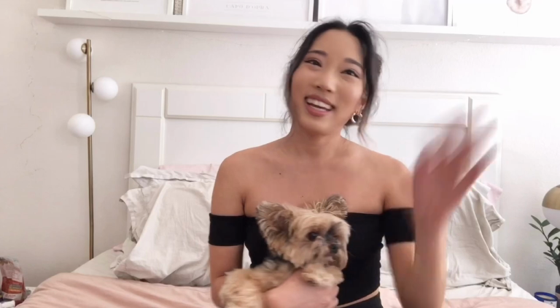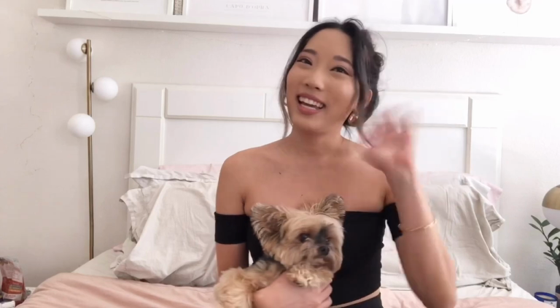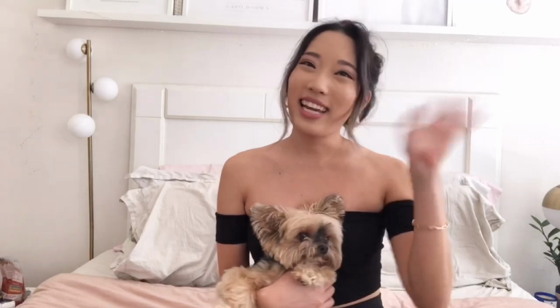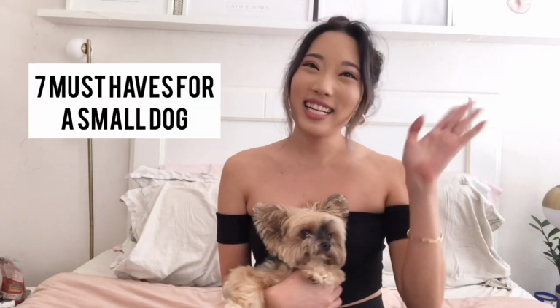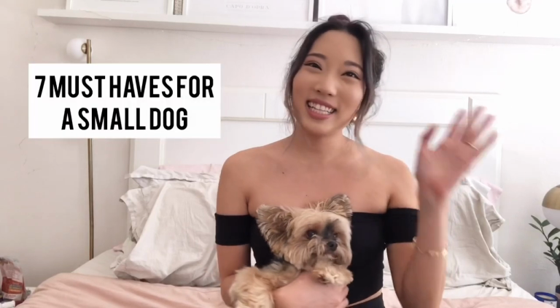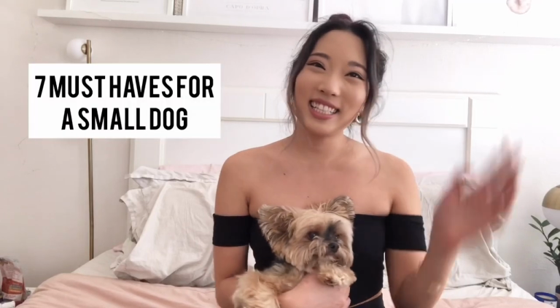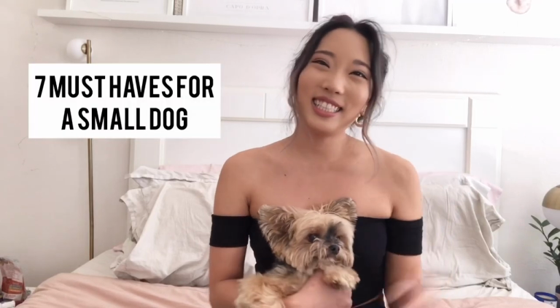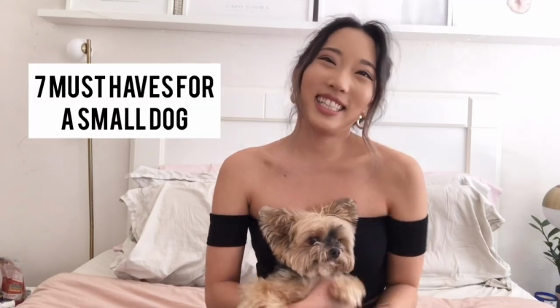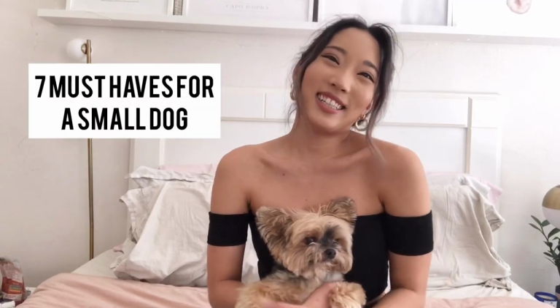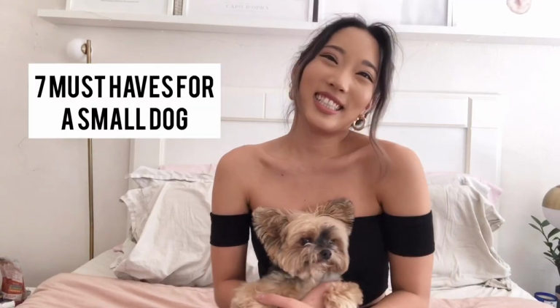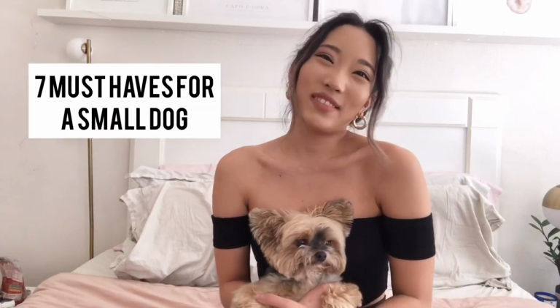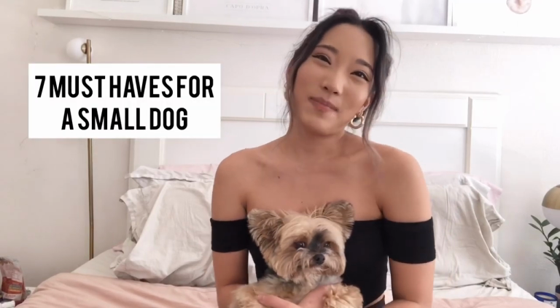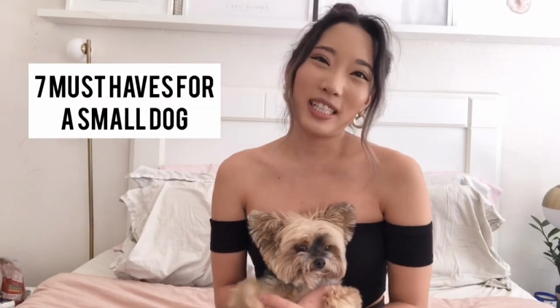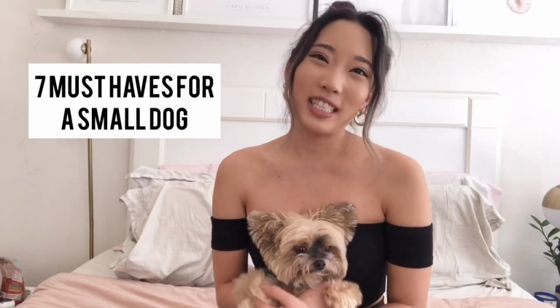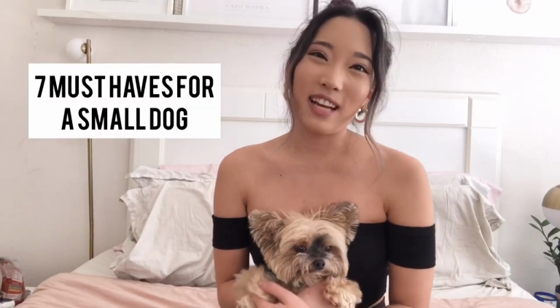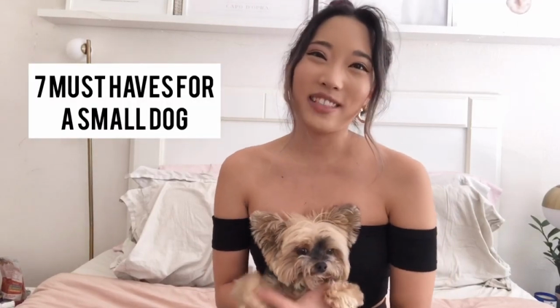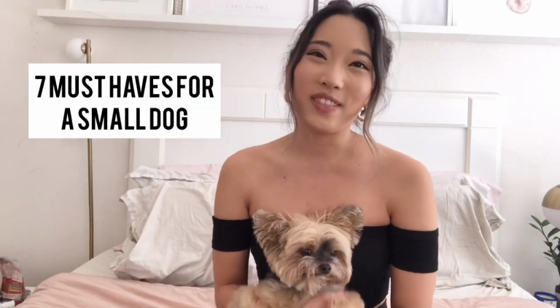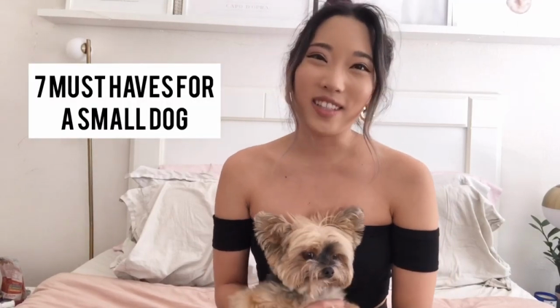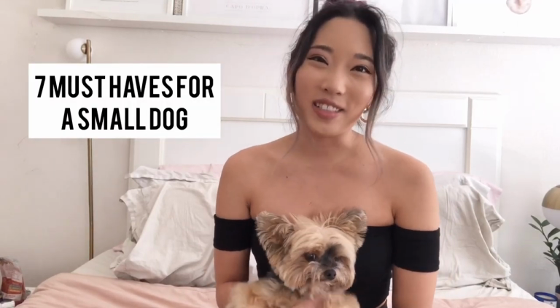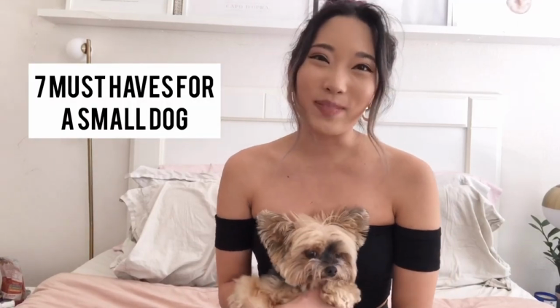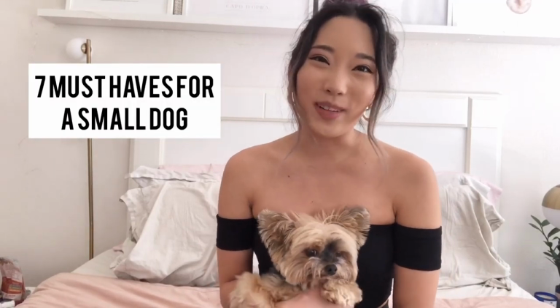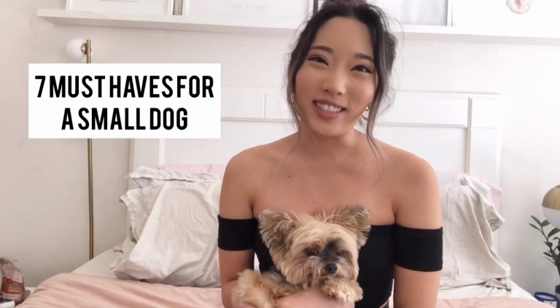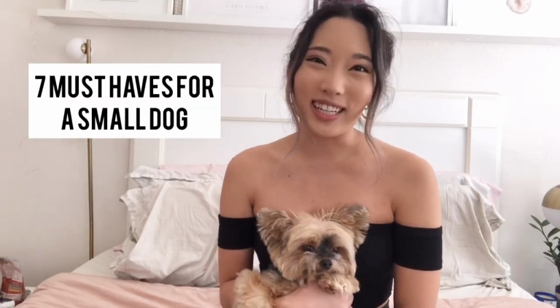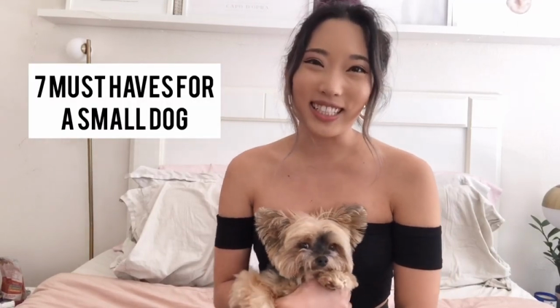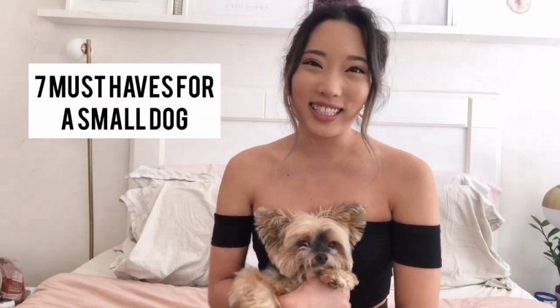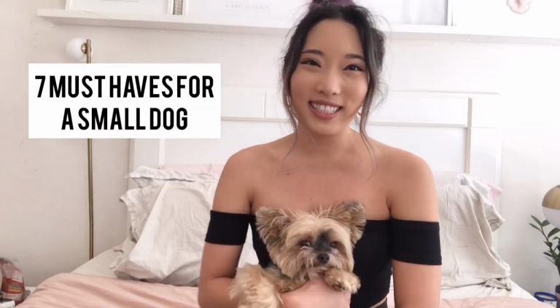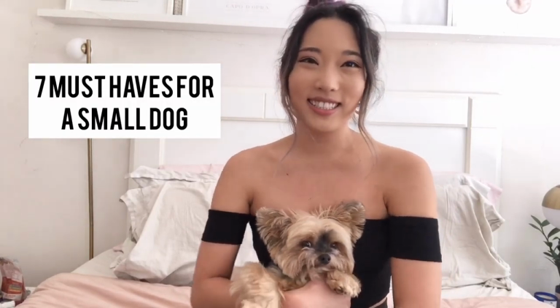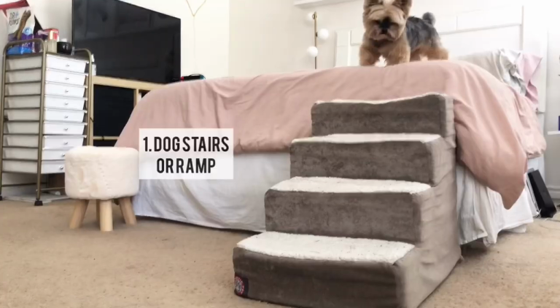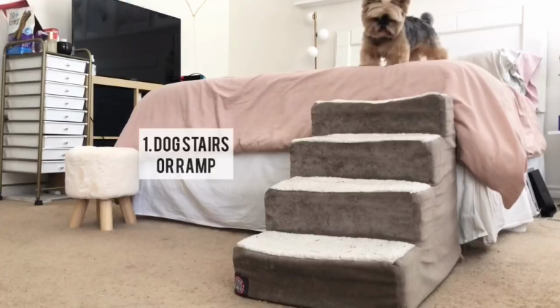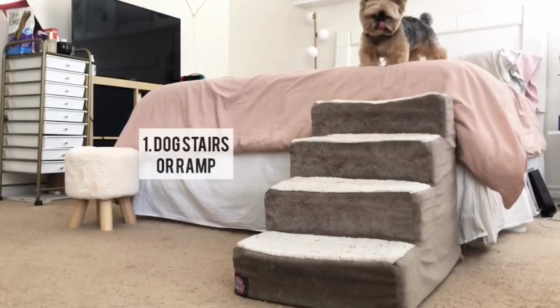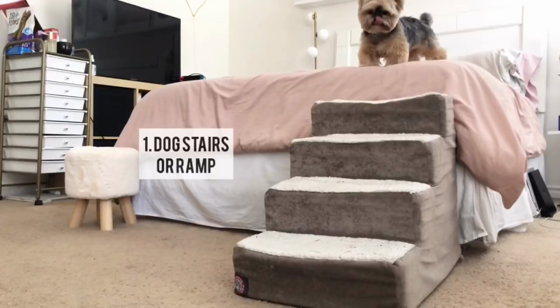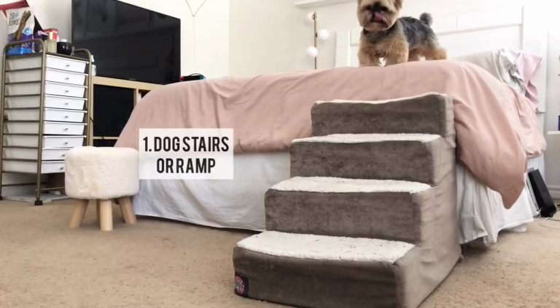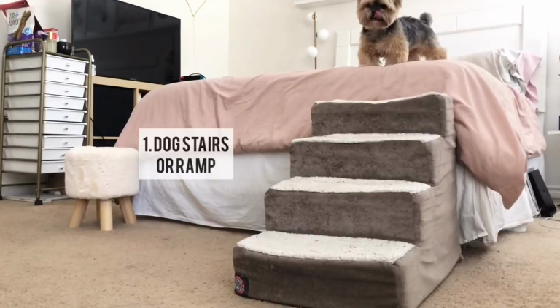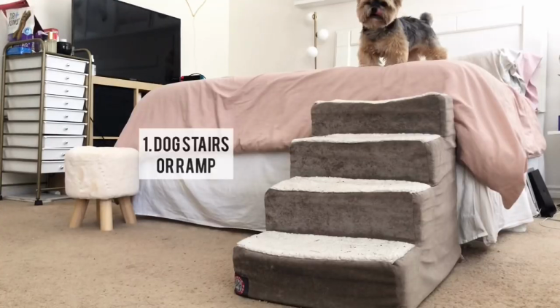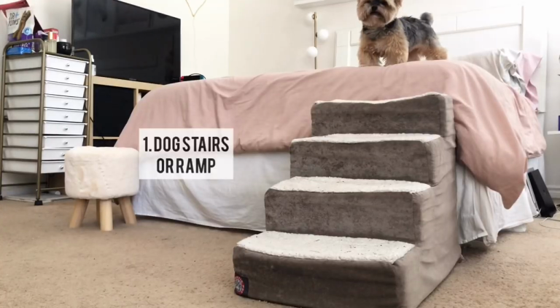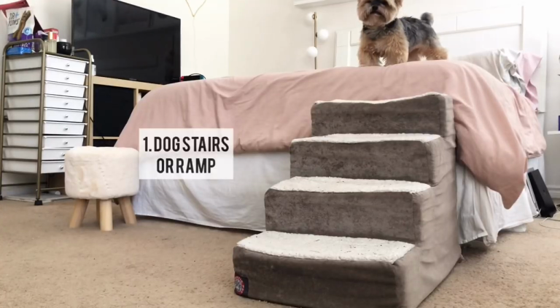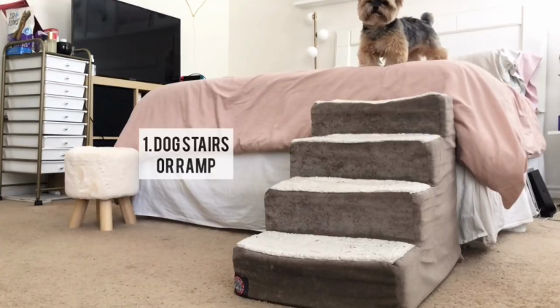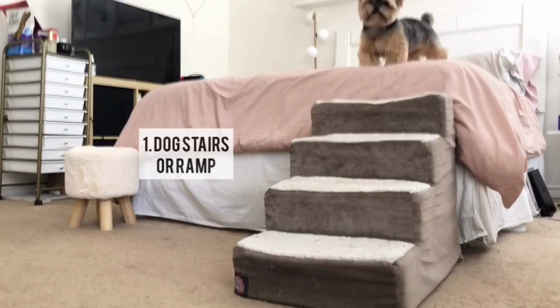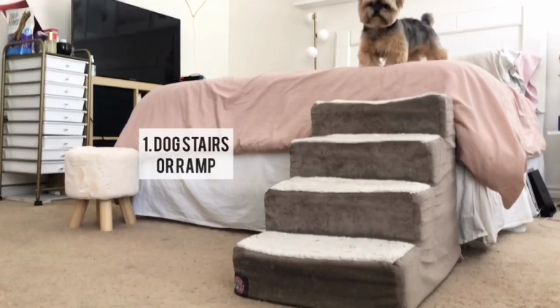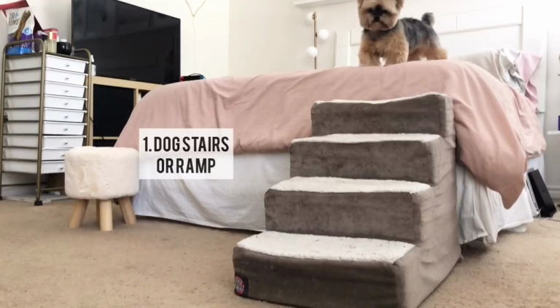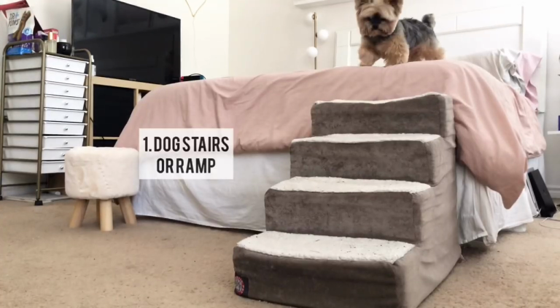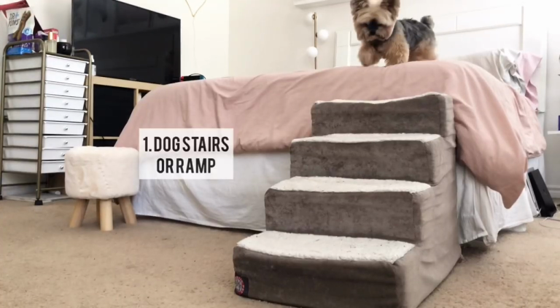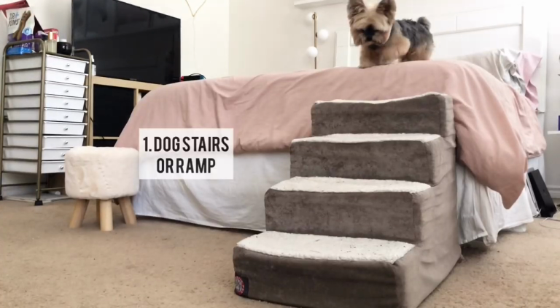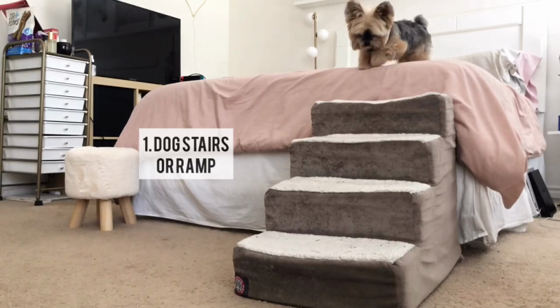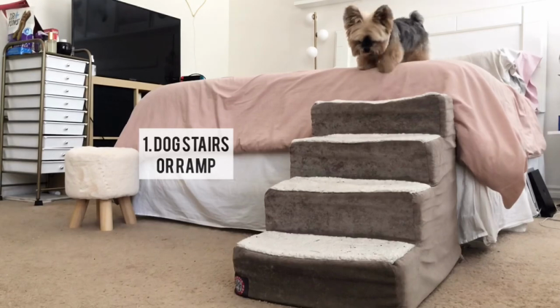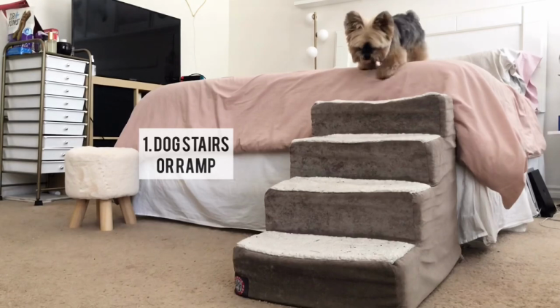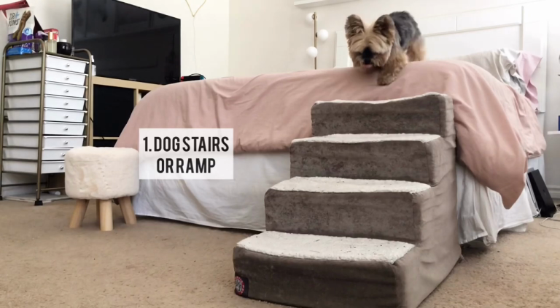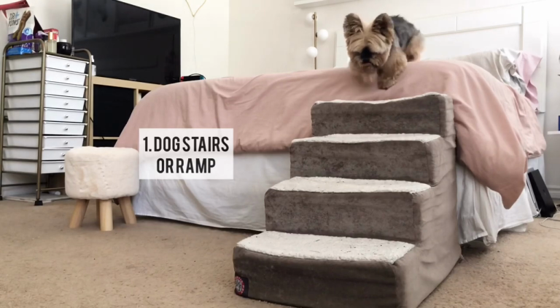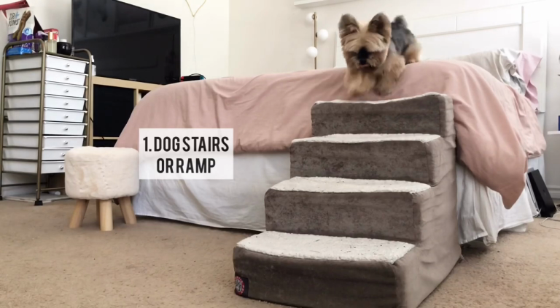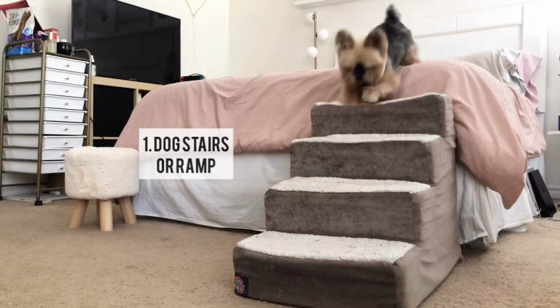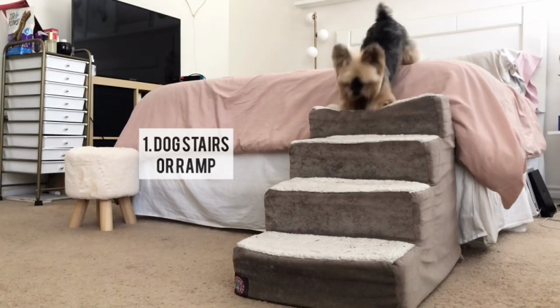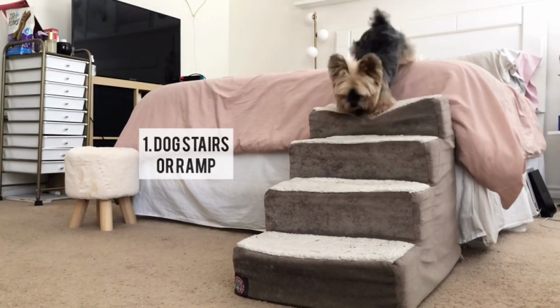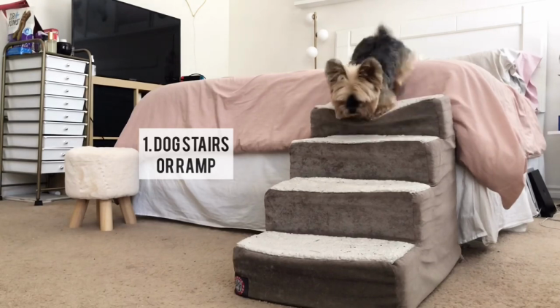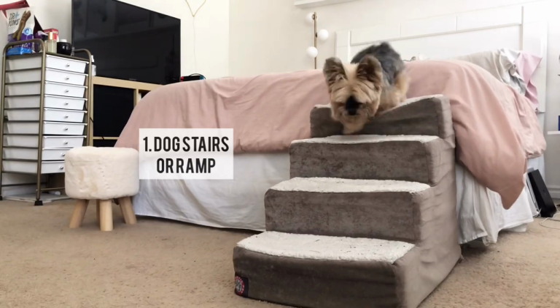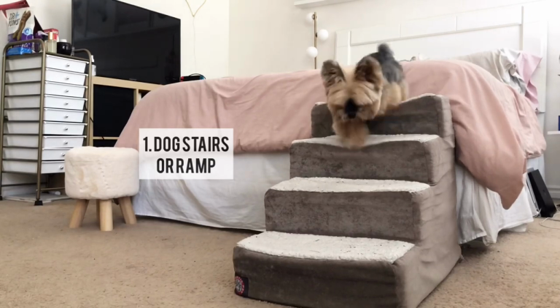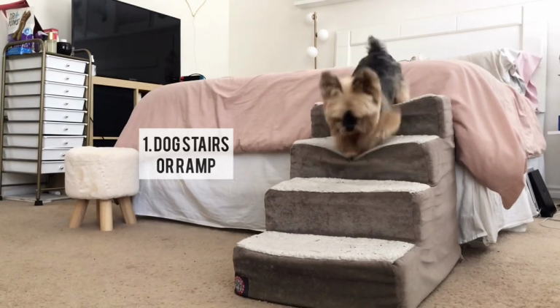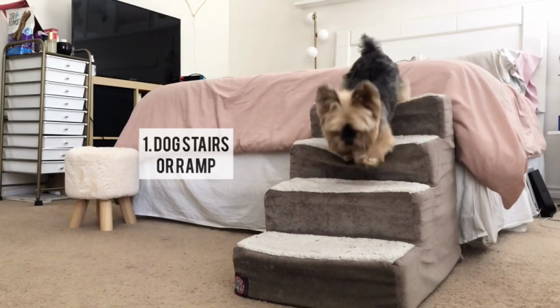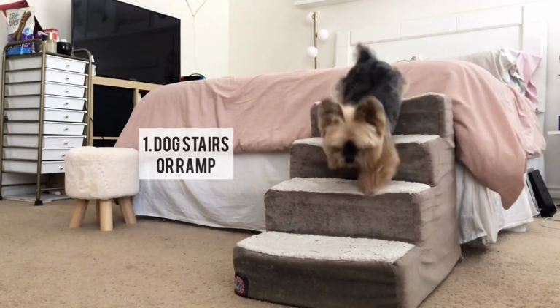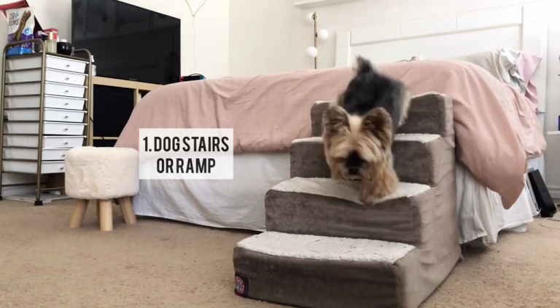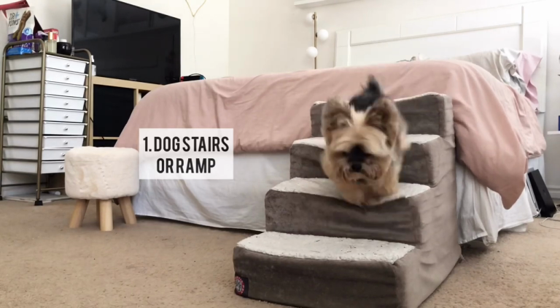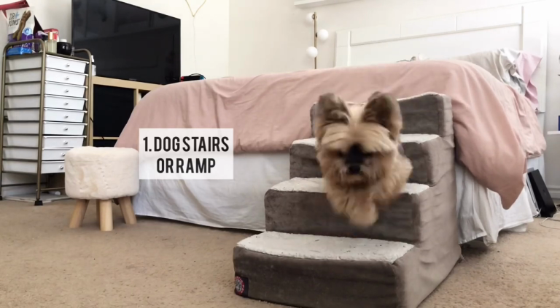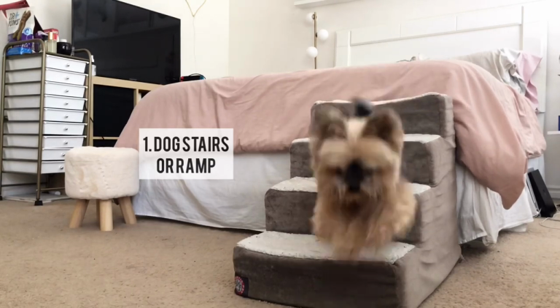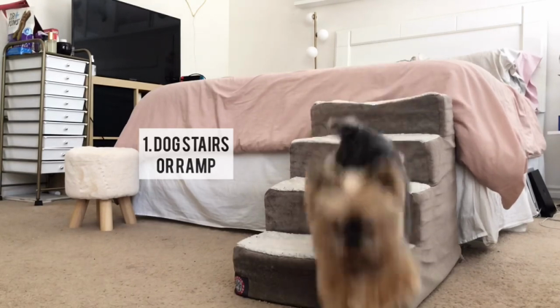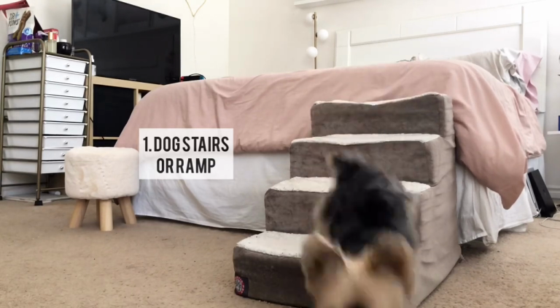Hey ducklings! Here are seven must-haves if you own a small dog. These stairs are really good for small dogs — it lets them go up and down easily and it doesn't hurt their joints.